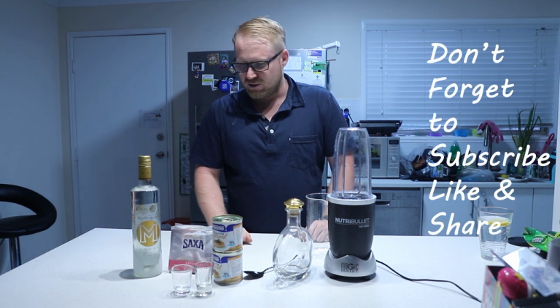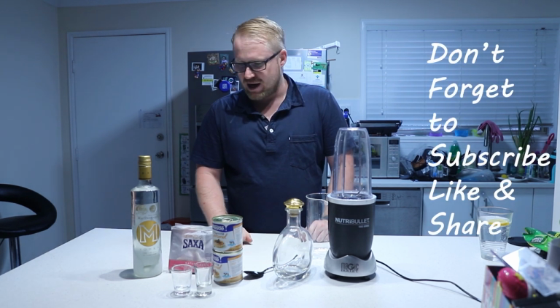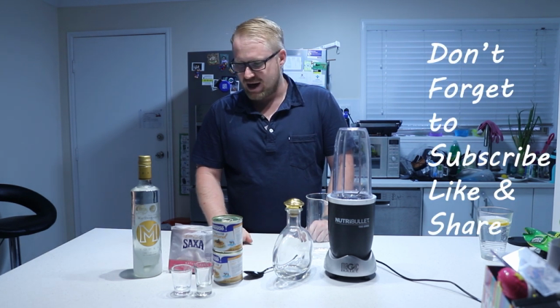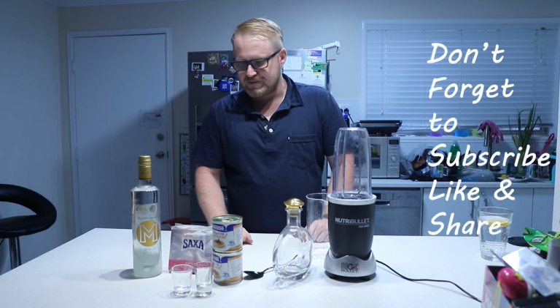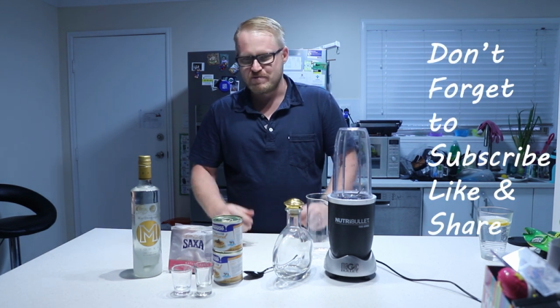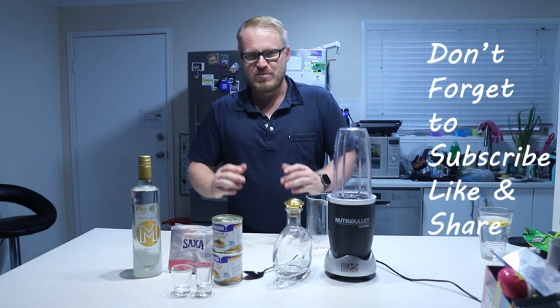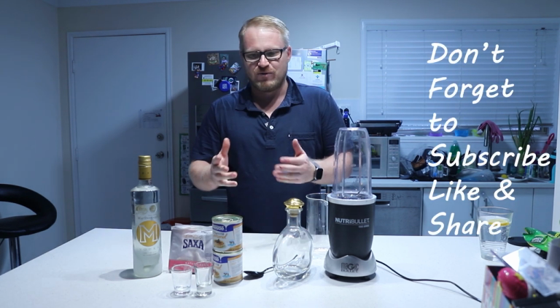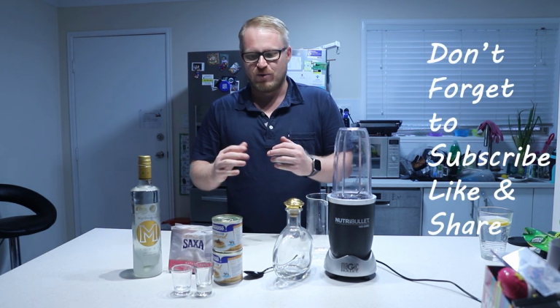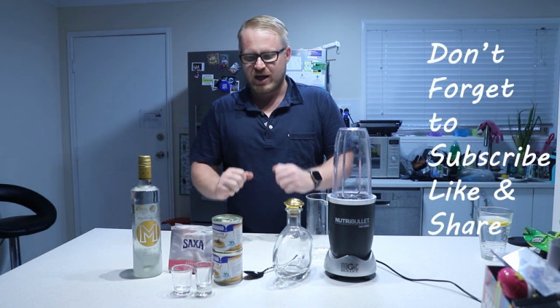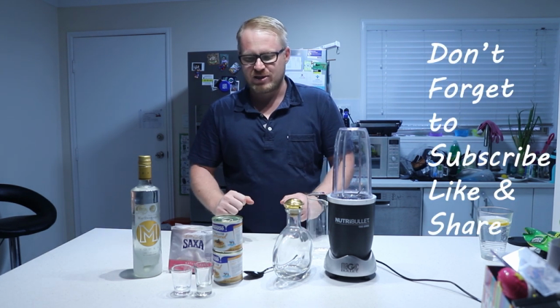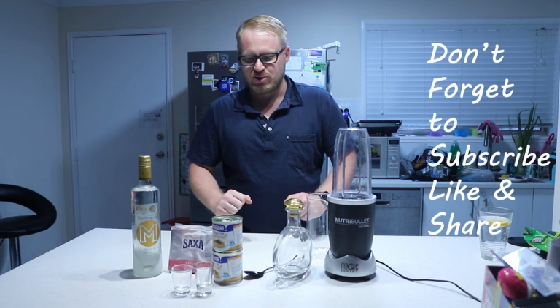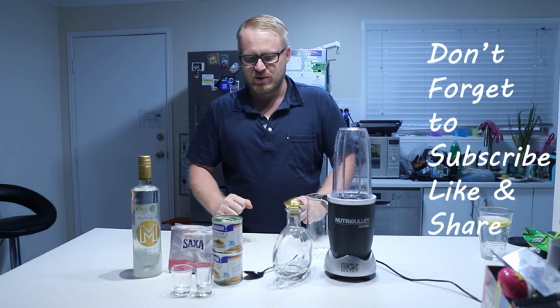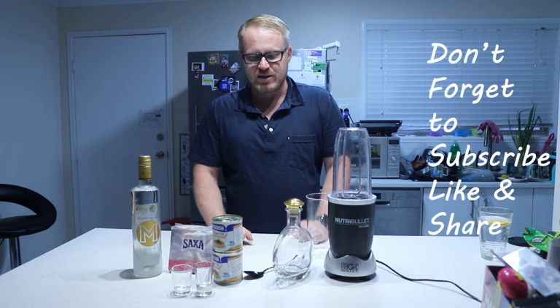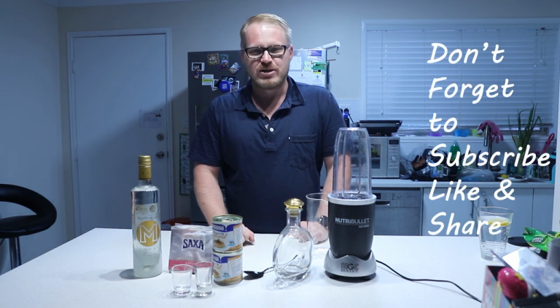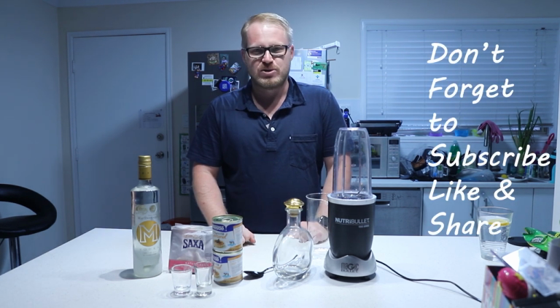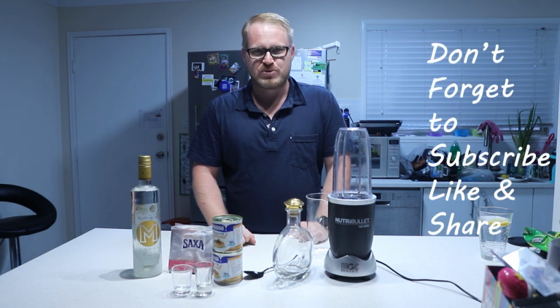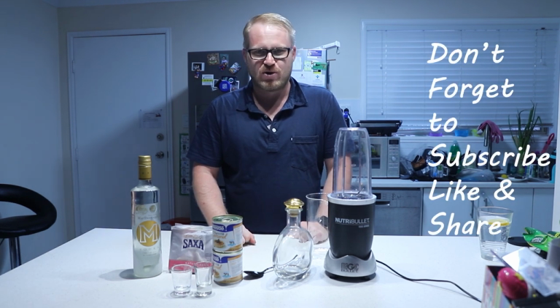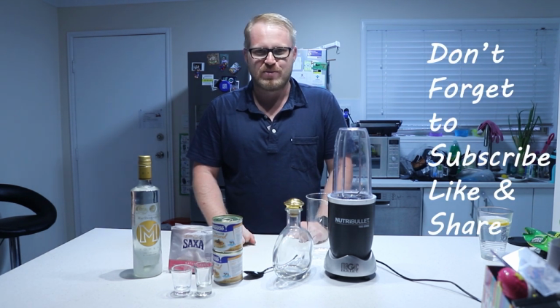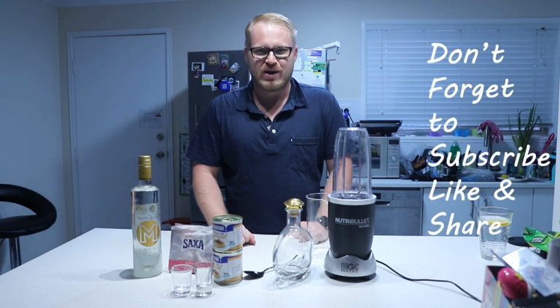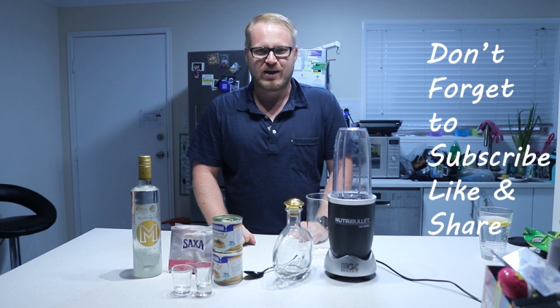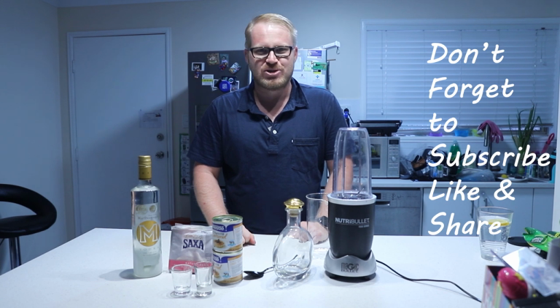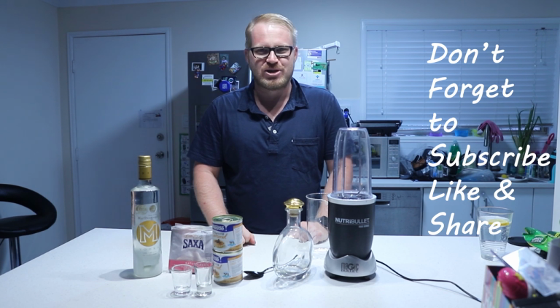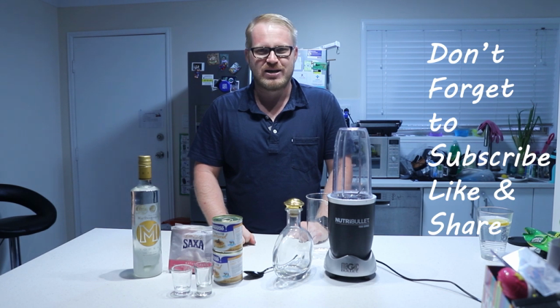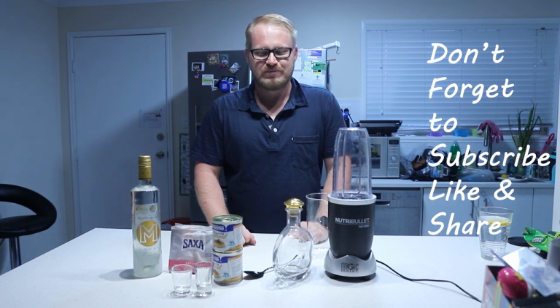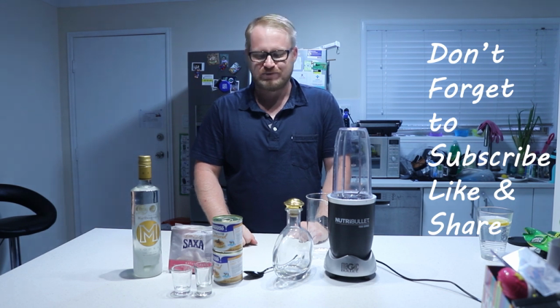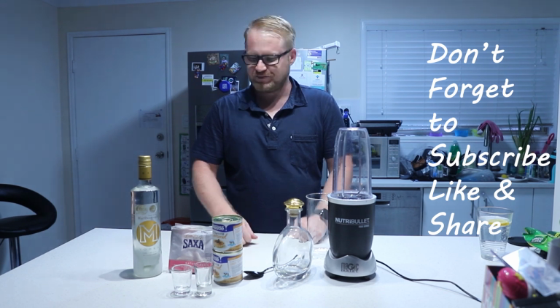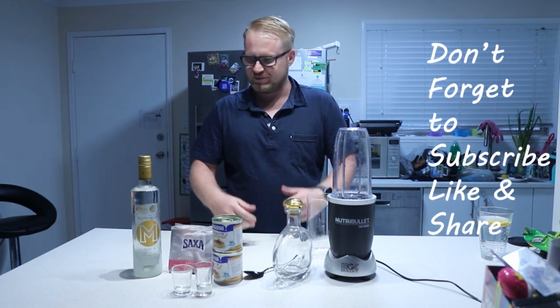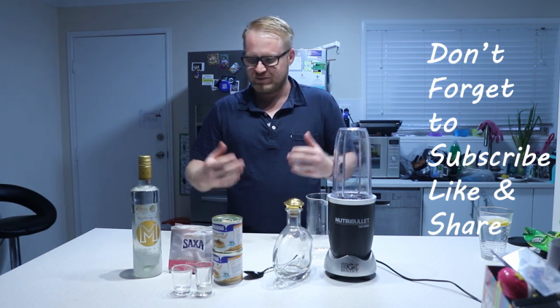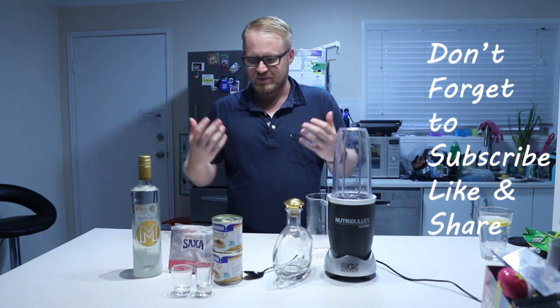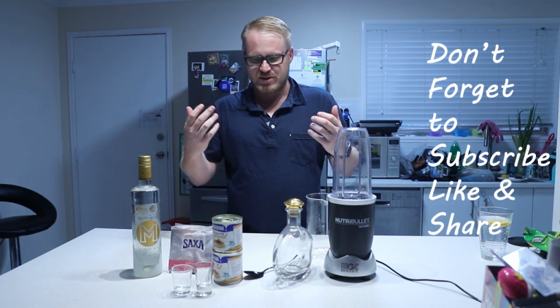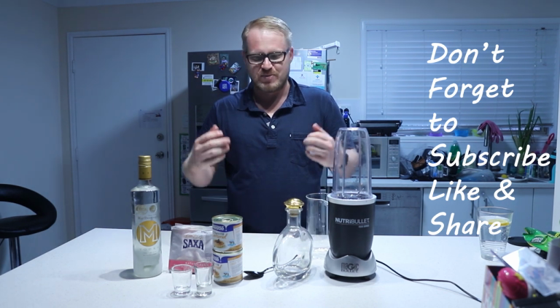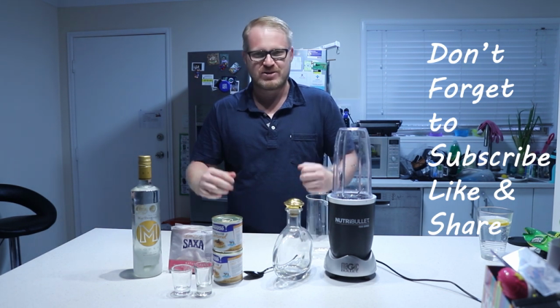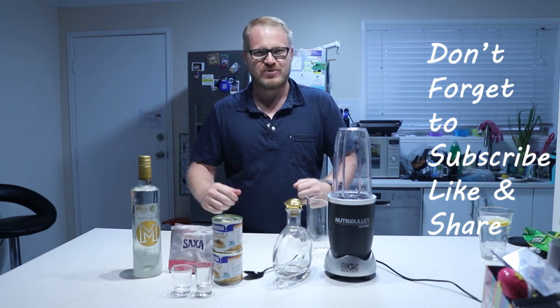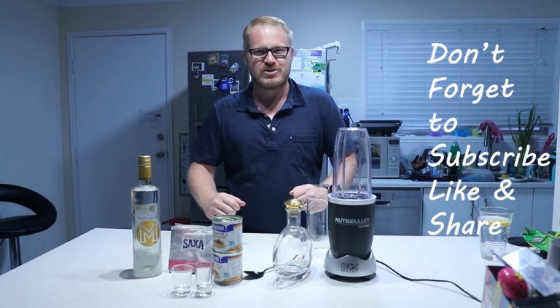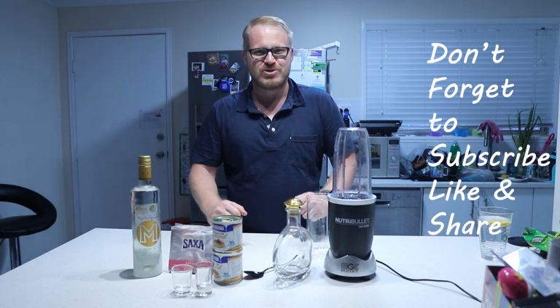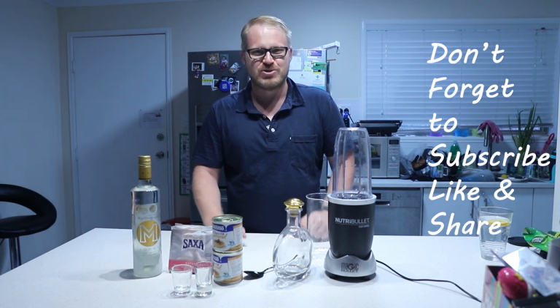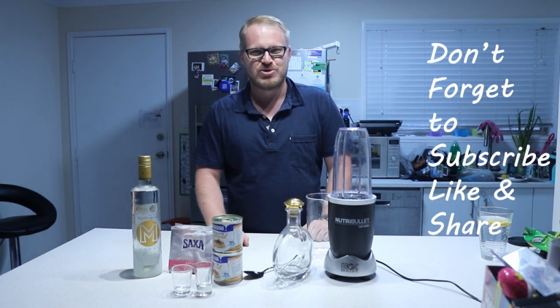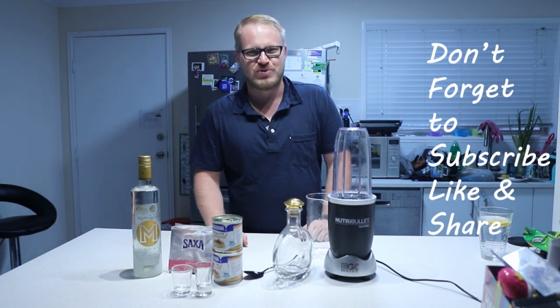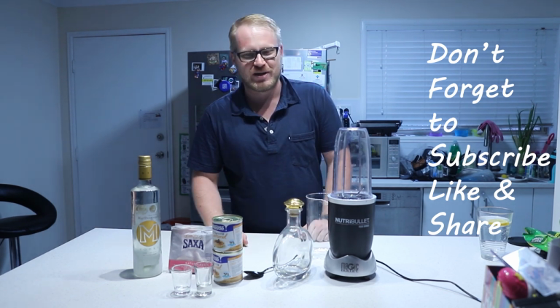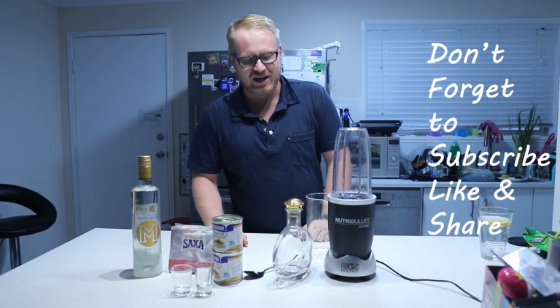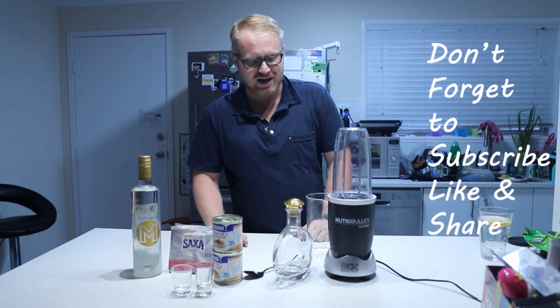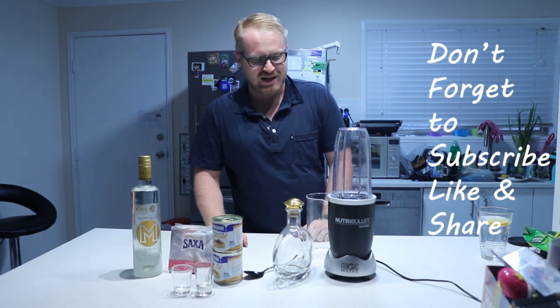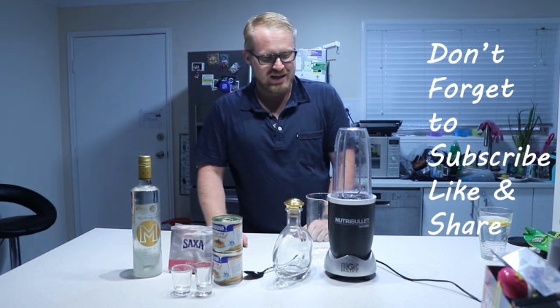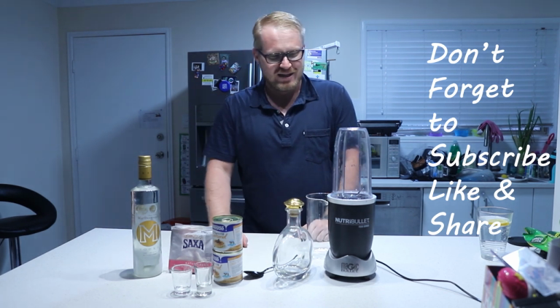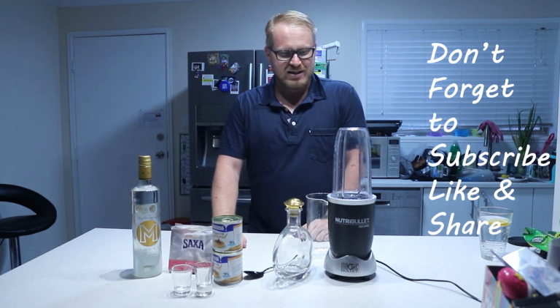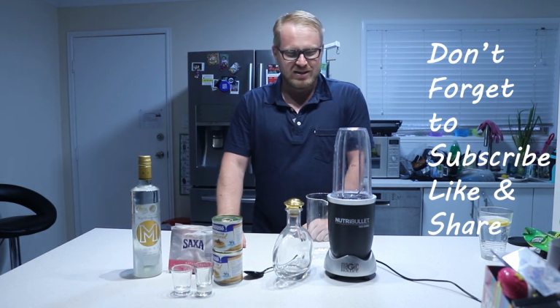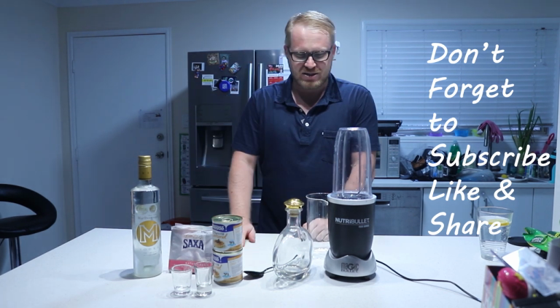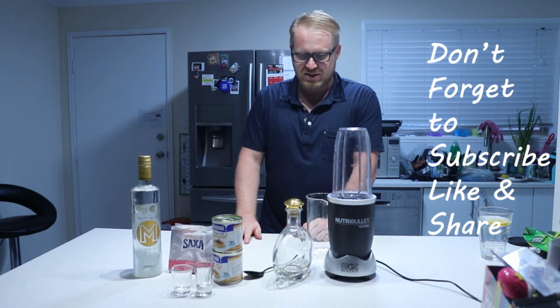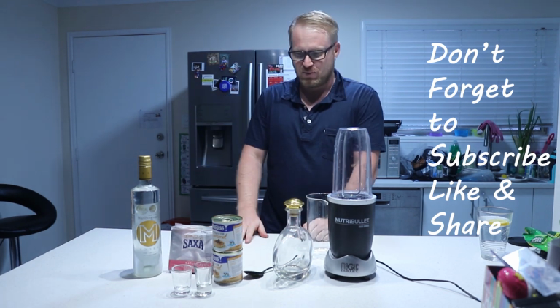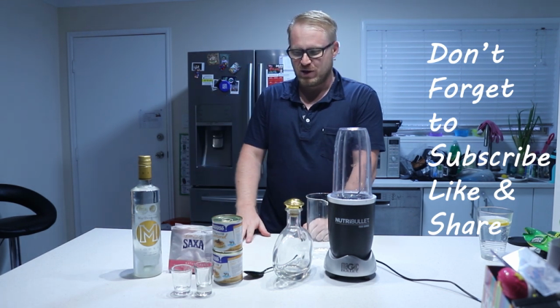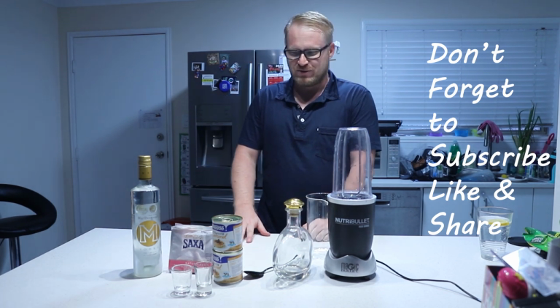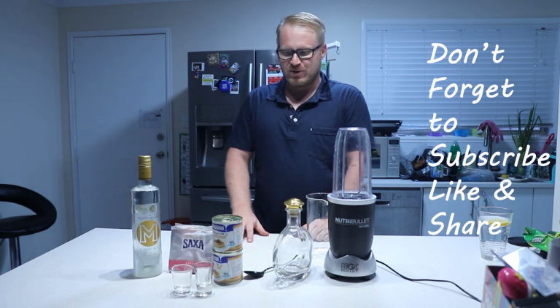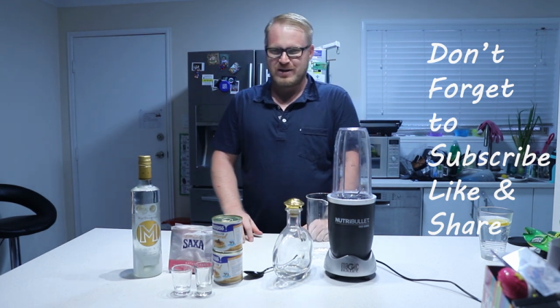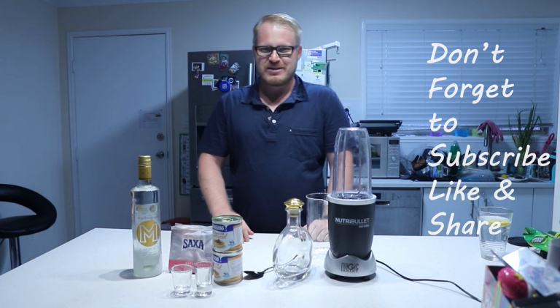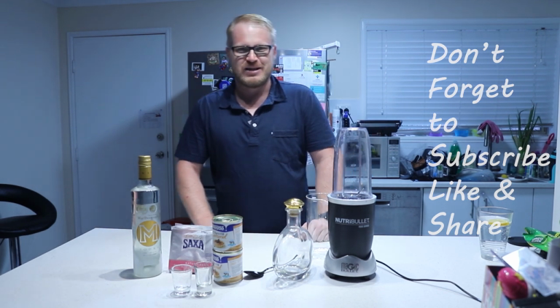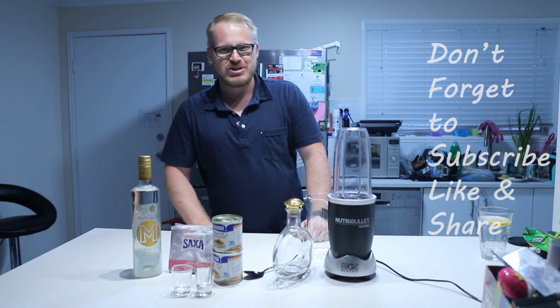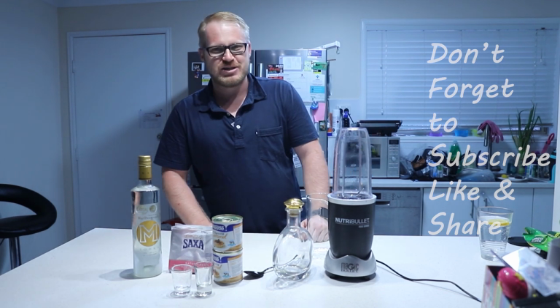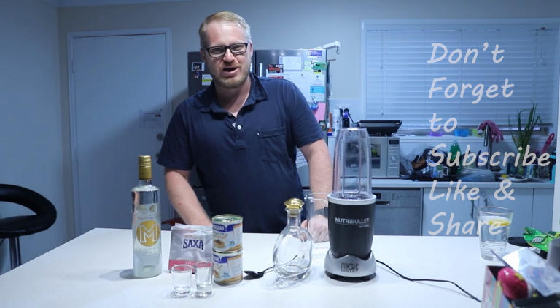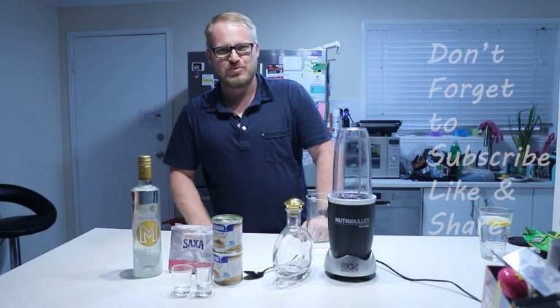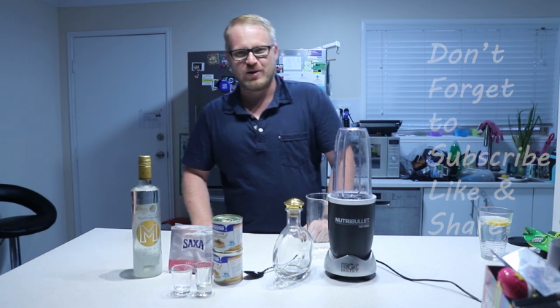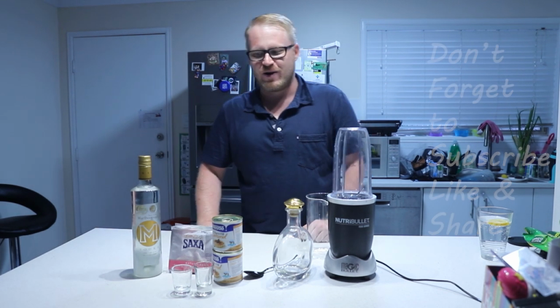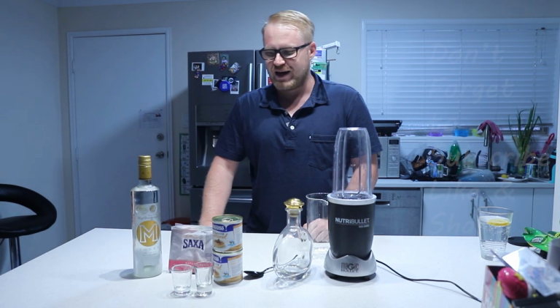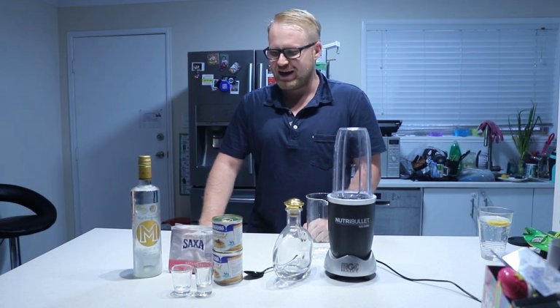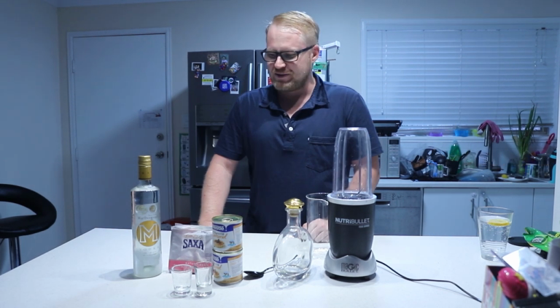So before we get to it, subscribe, like and share. It's the best thing to do during this wonderful isolation. Help a guy out.